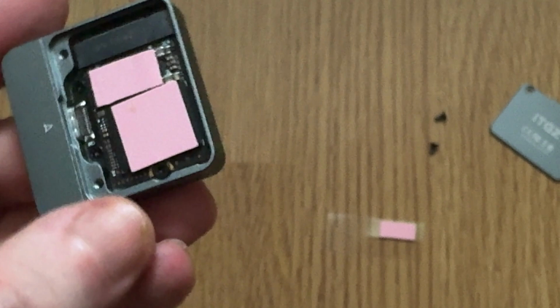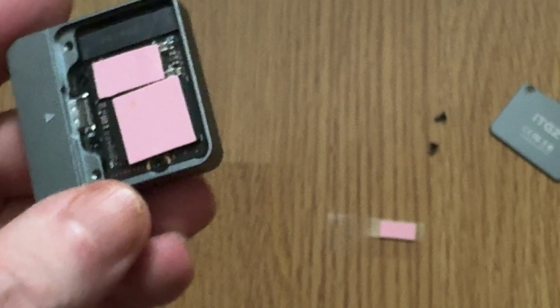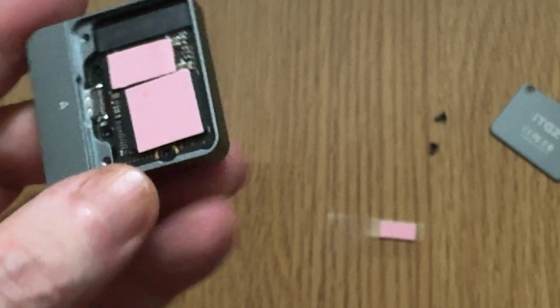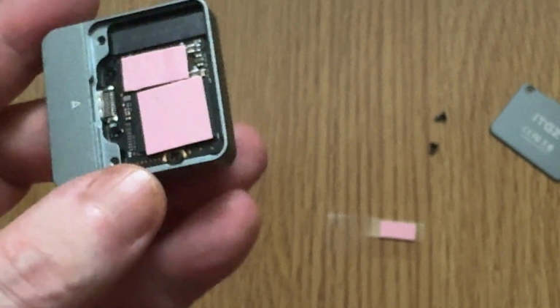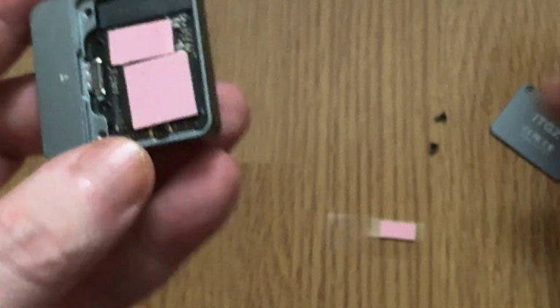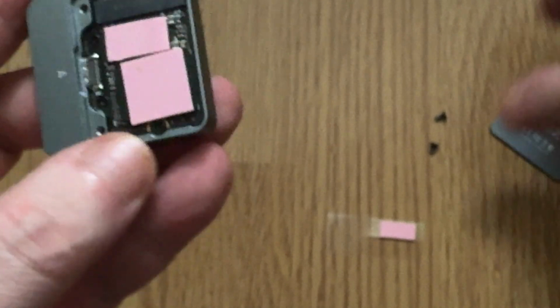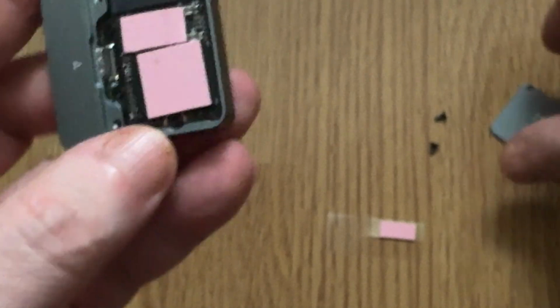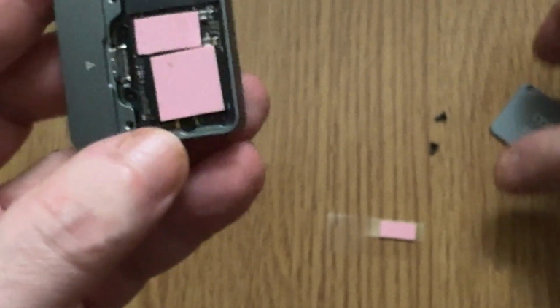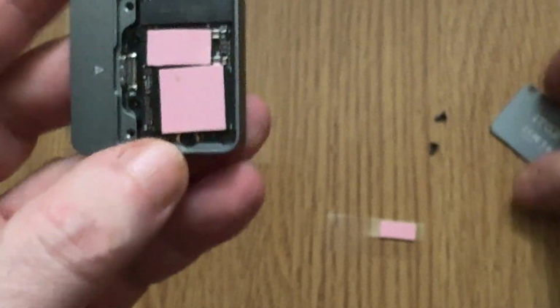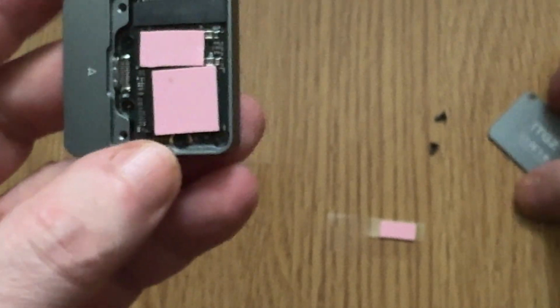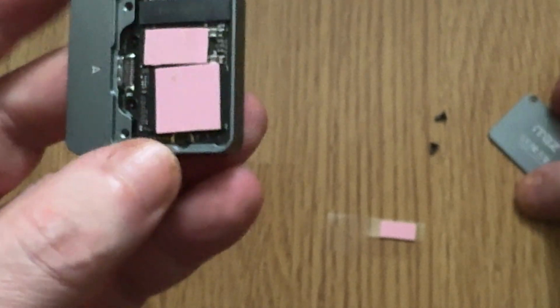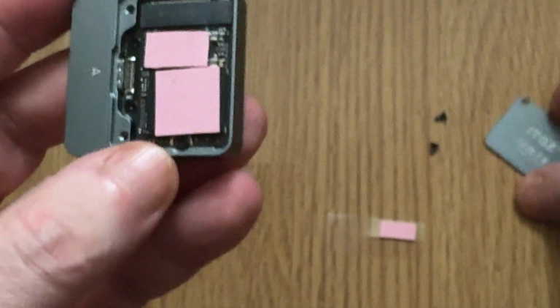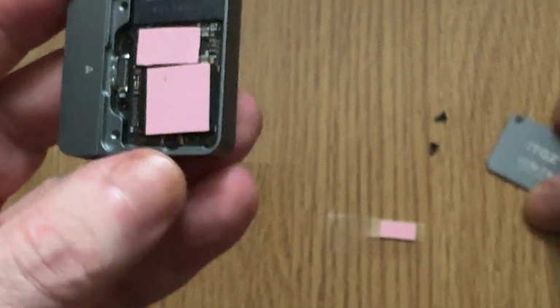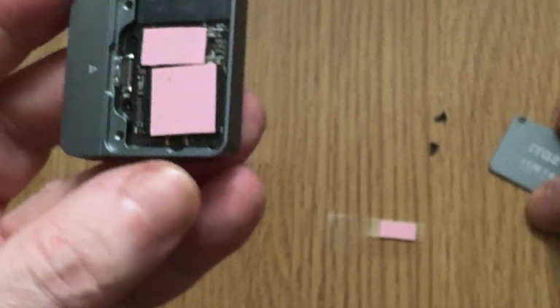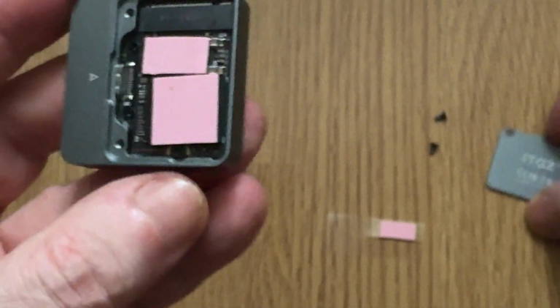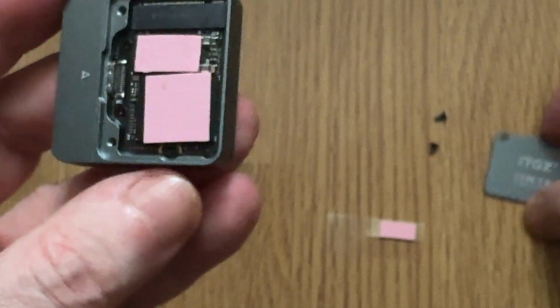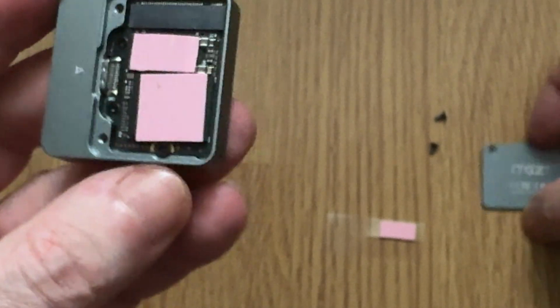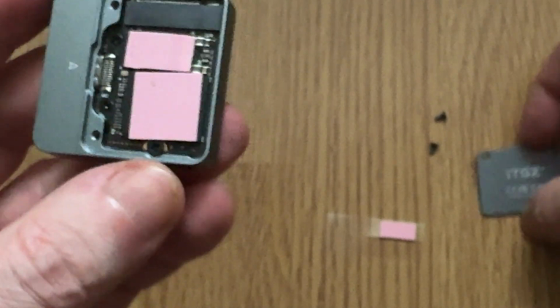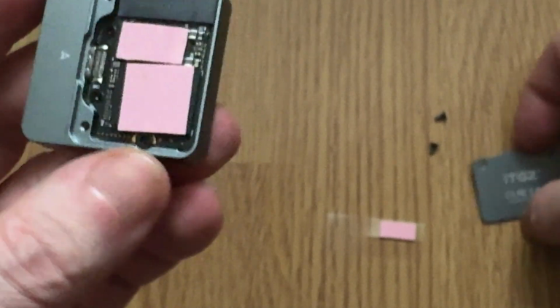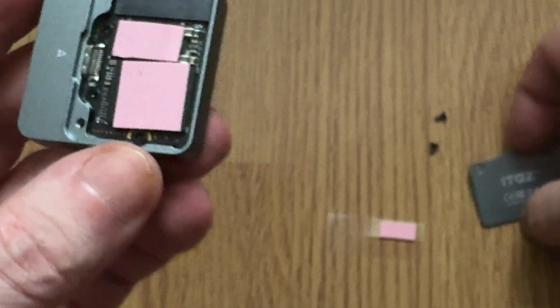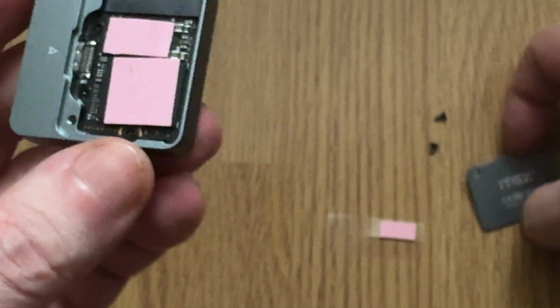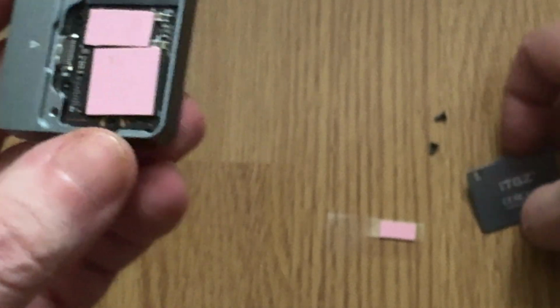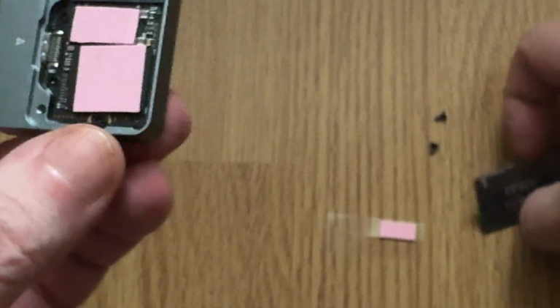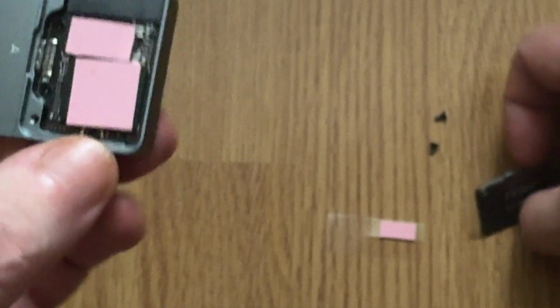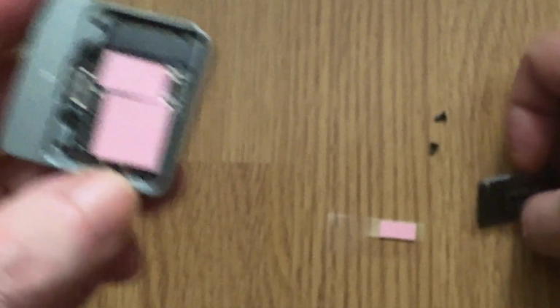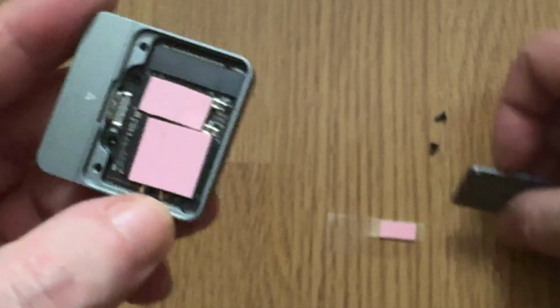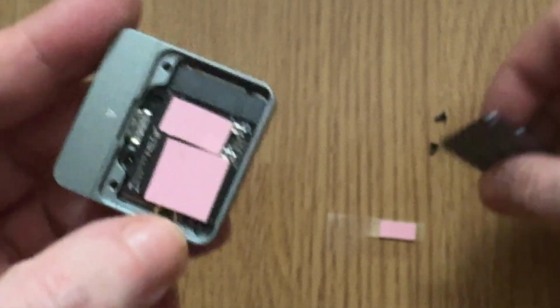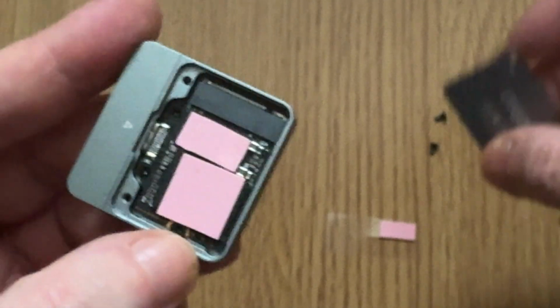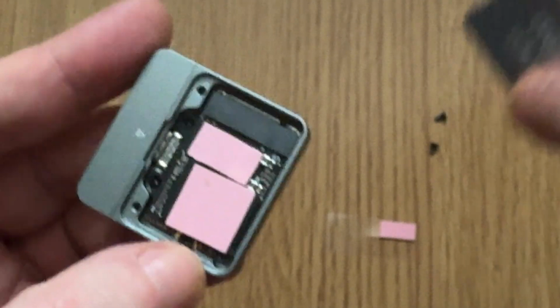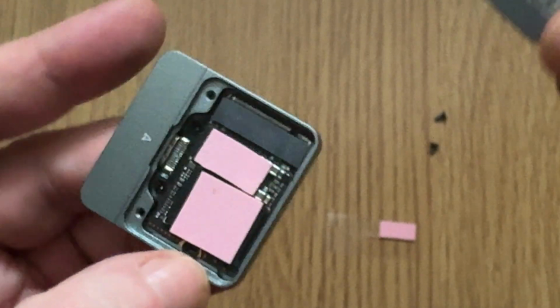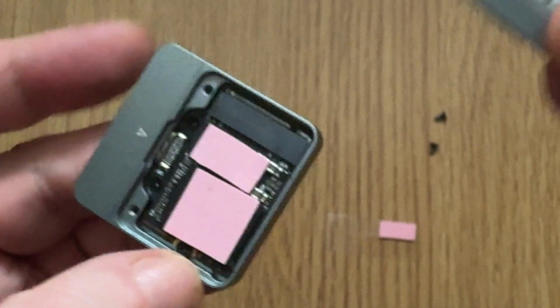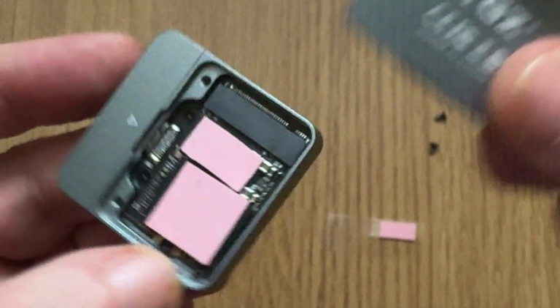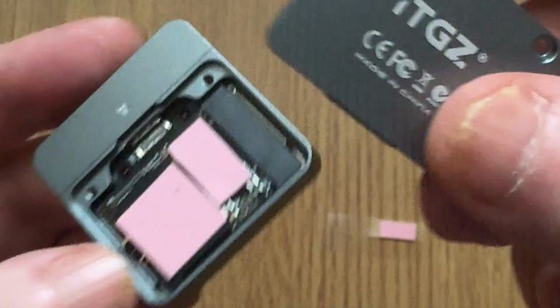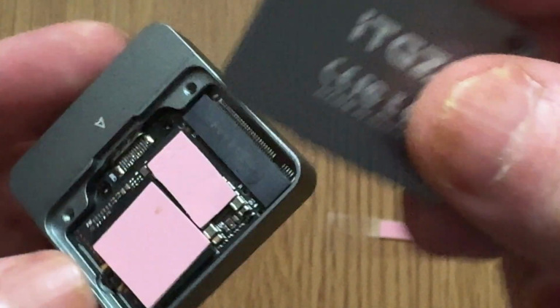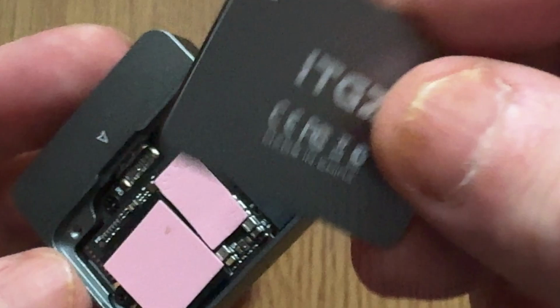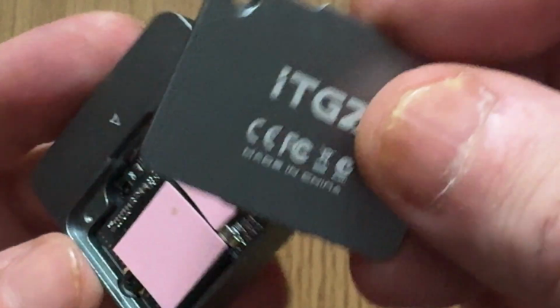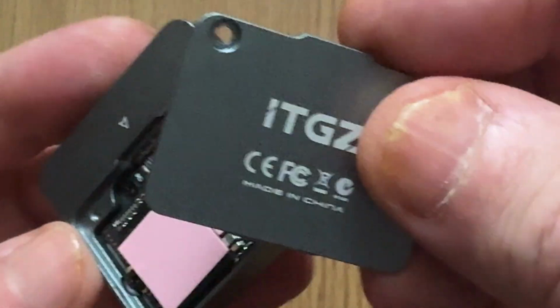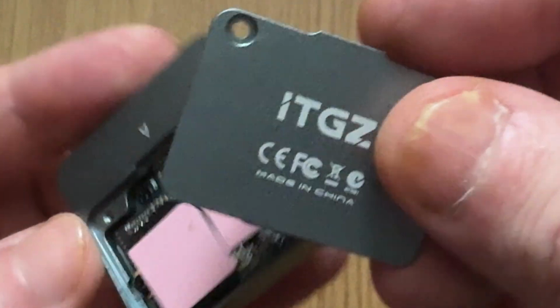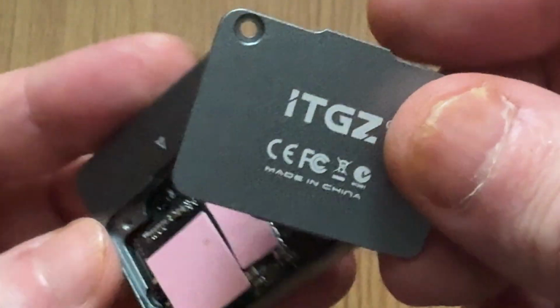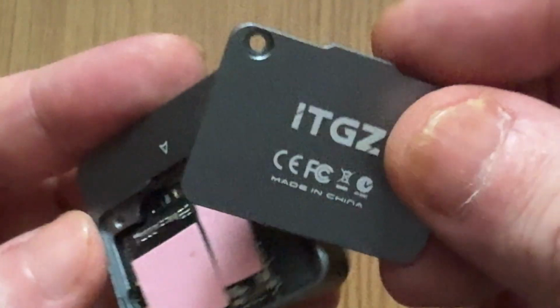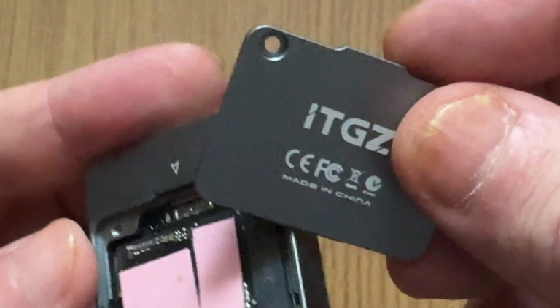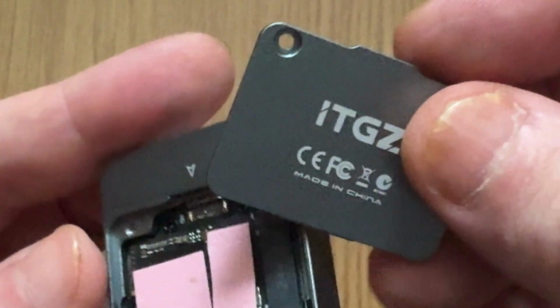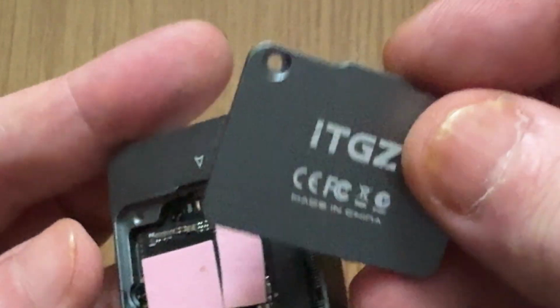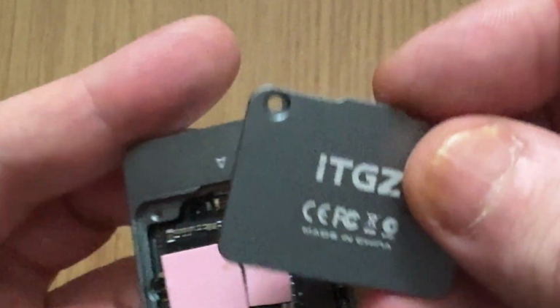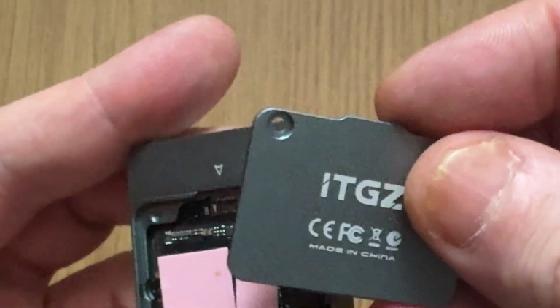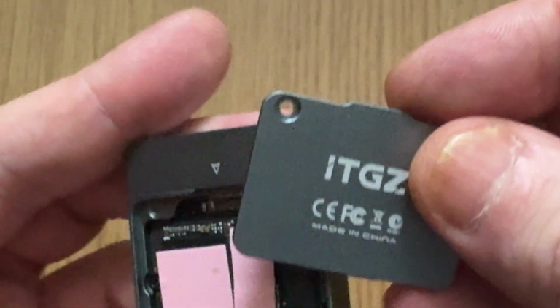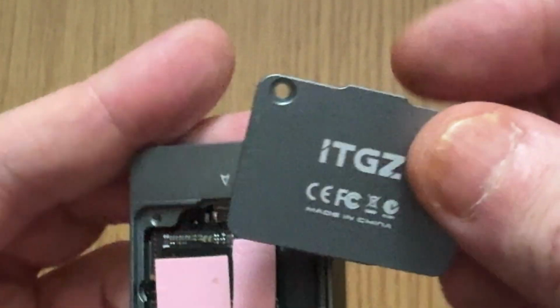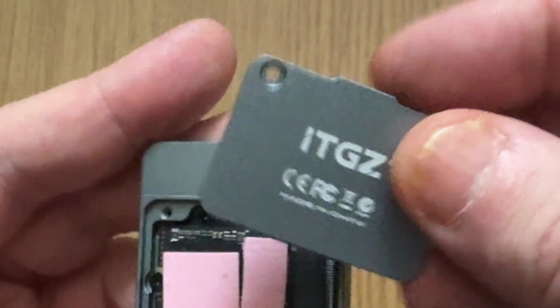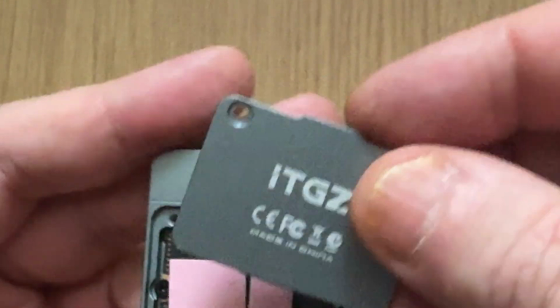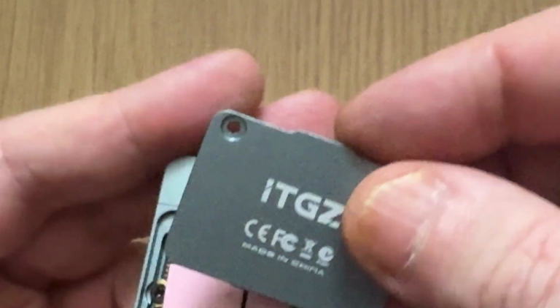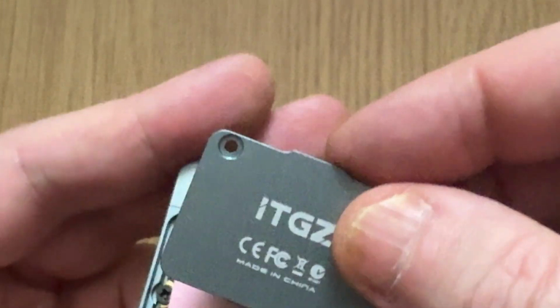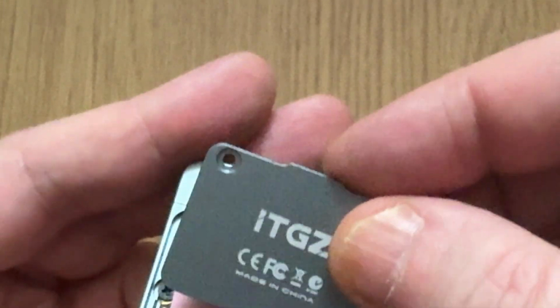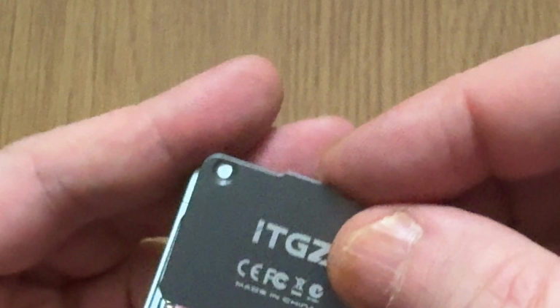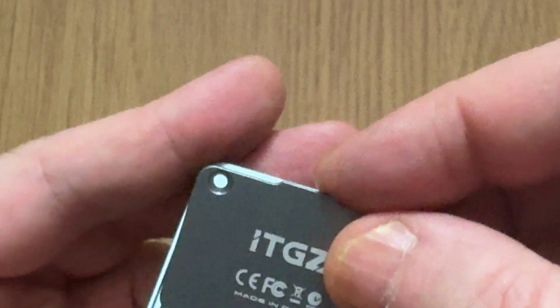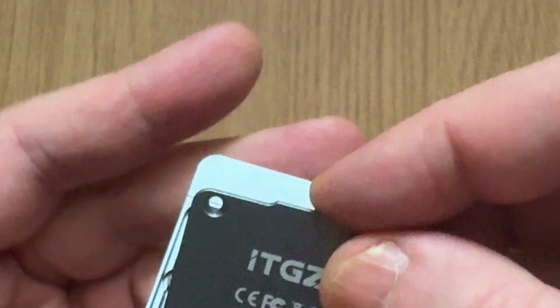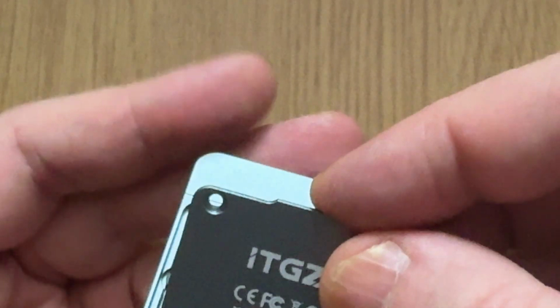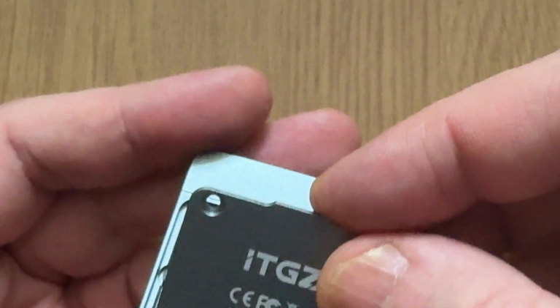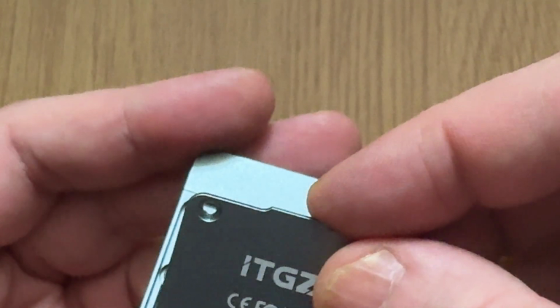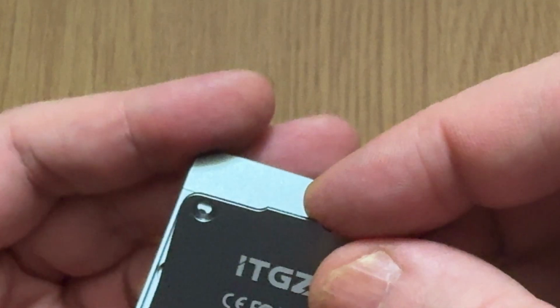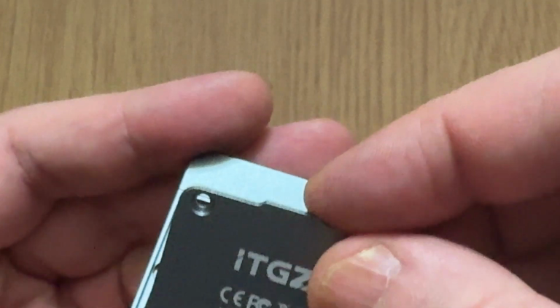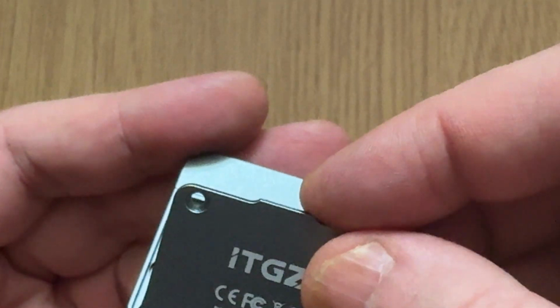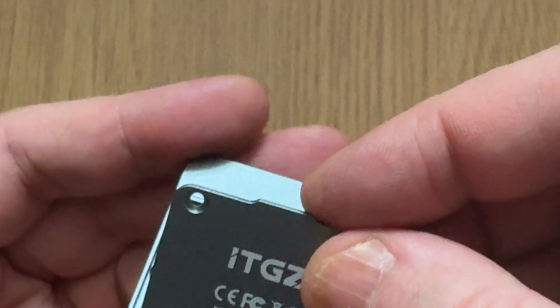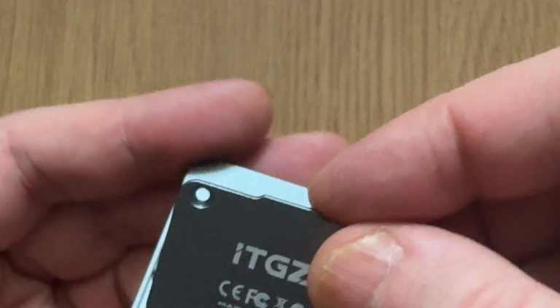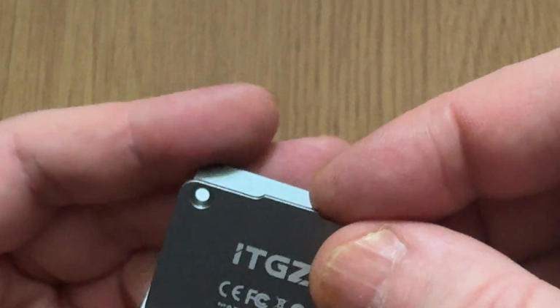Now this SSD is good to go — cooler, faster, and ready to handle heavy workloads without slowing down.